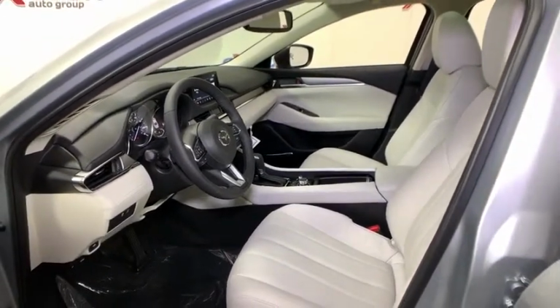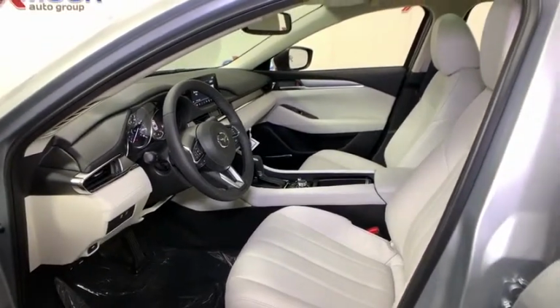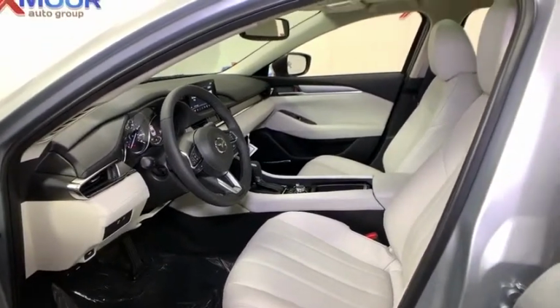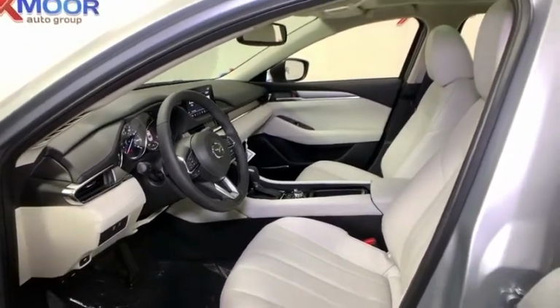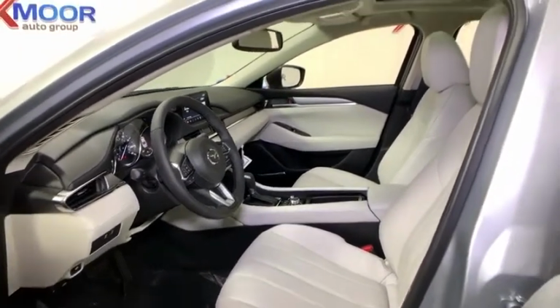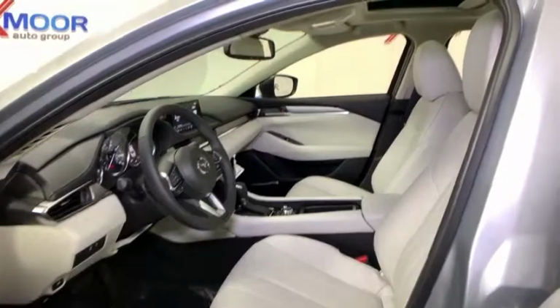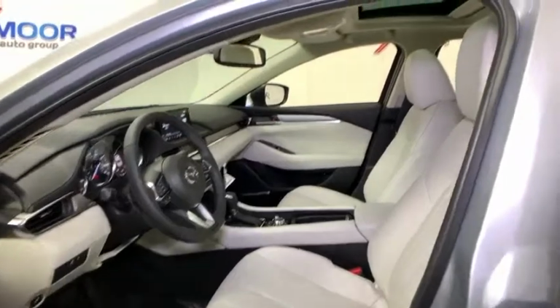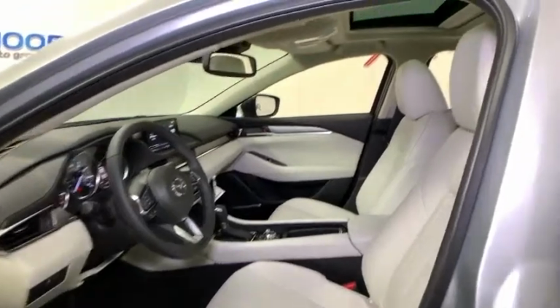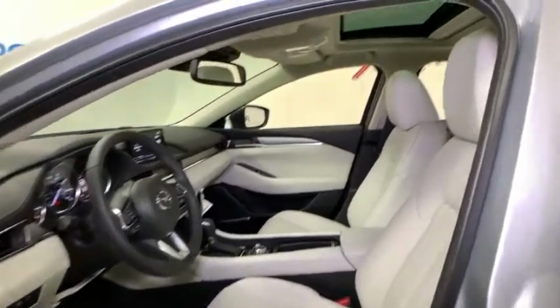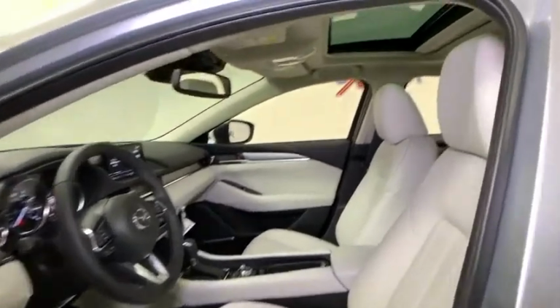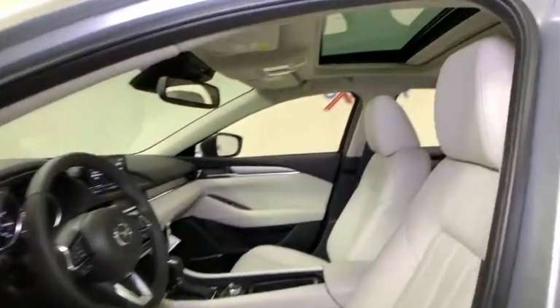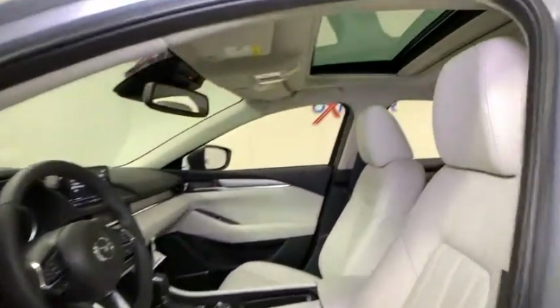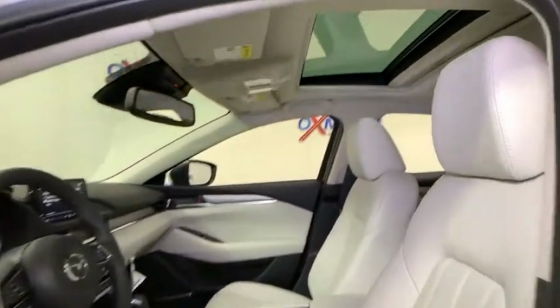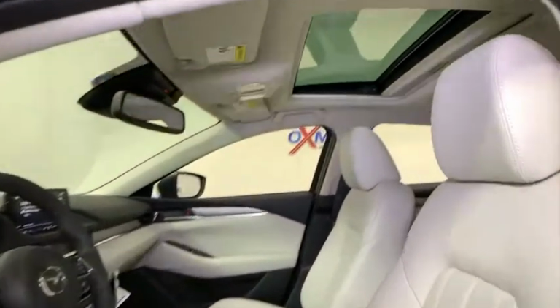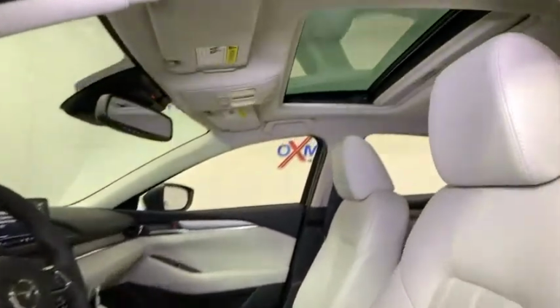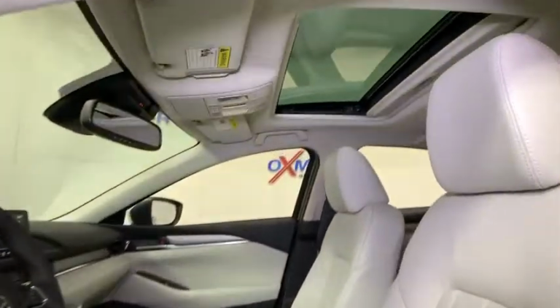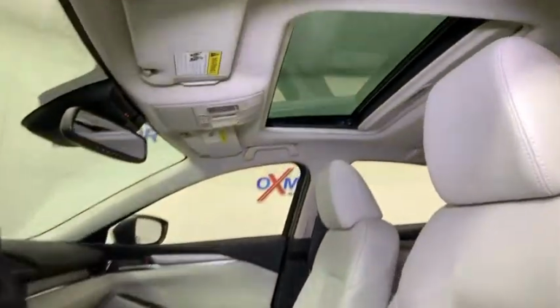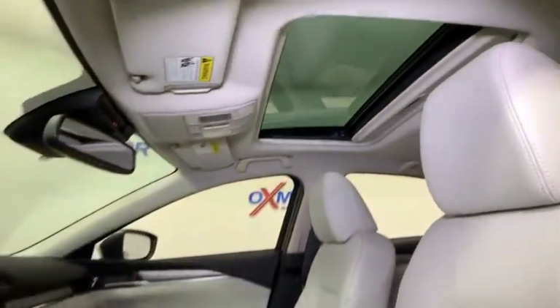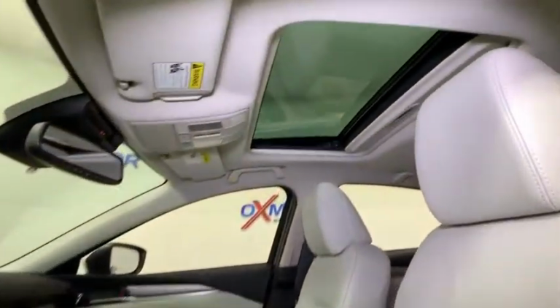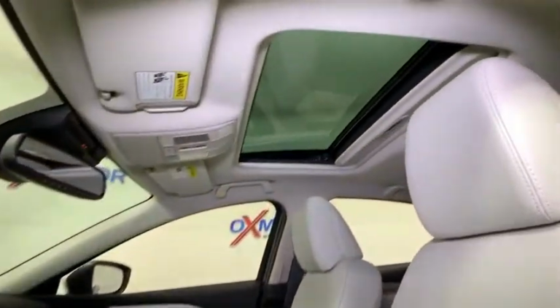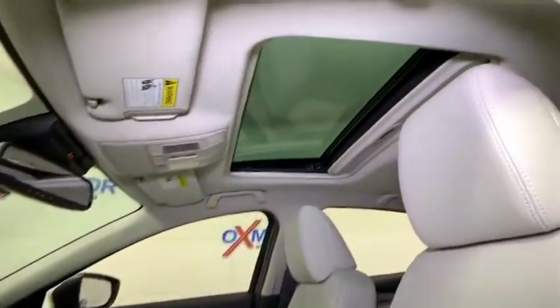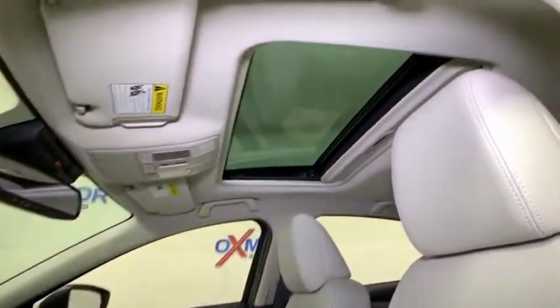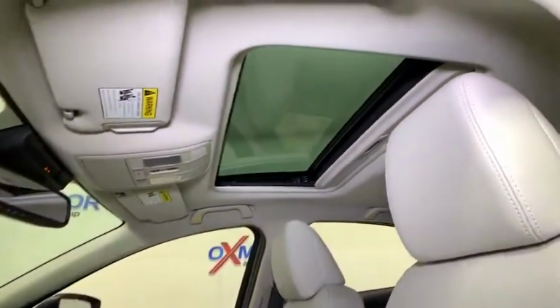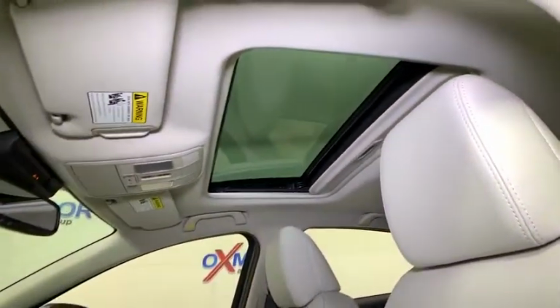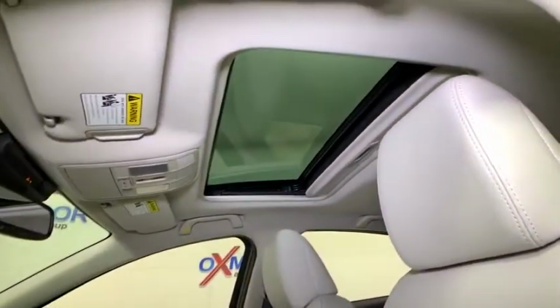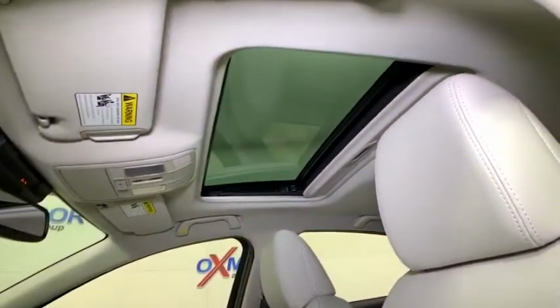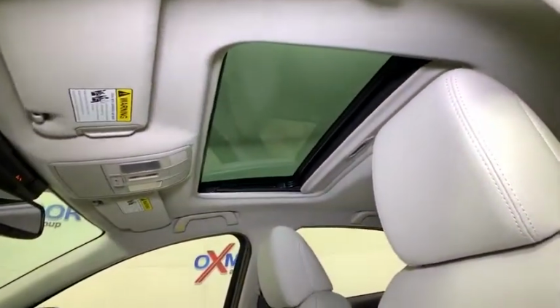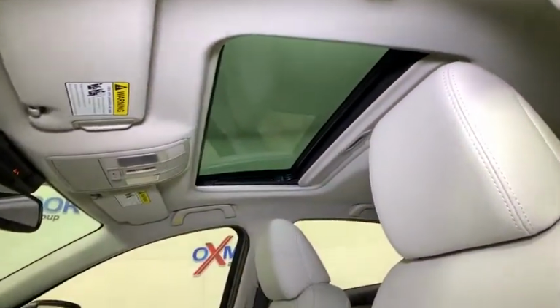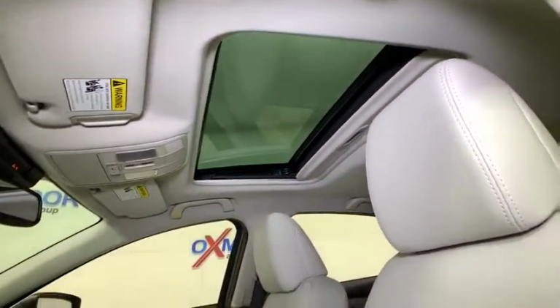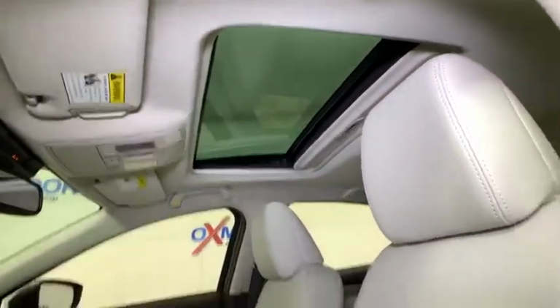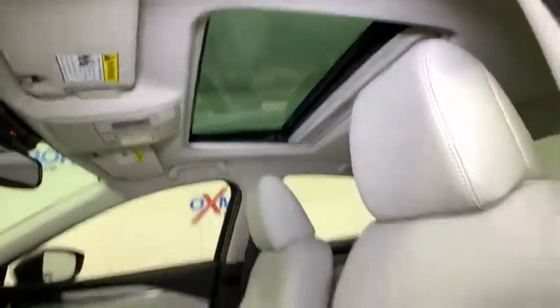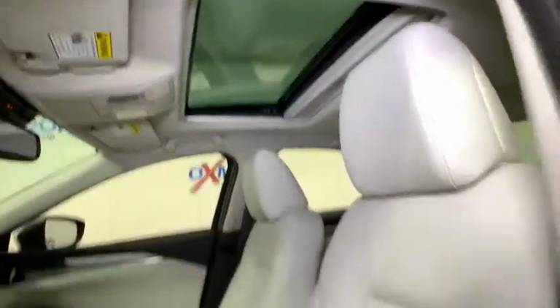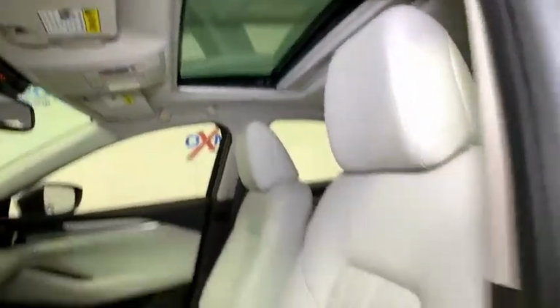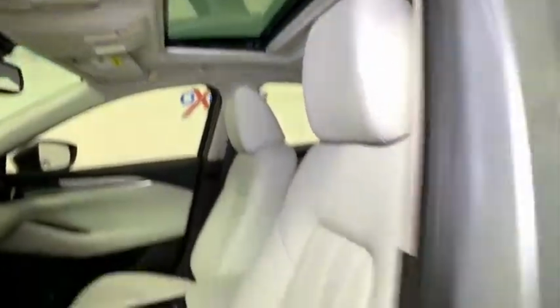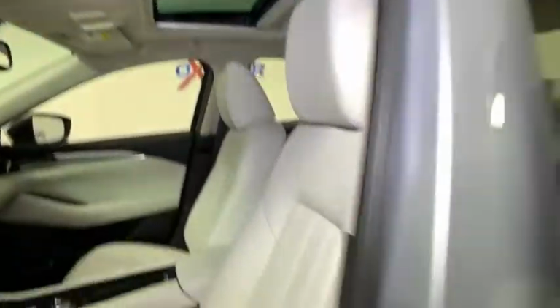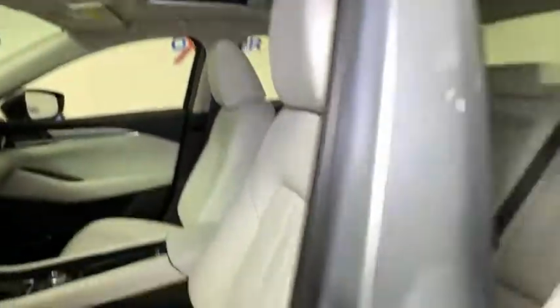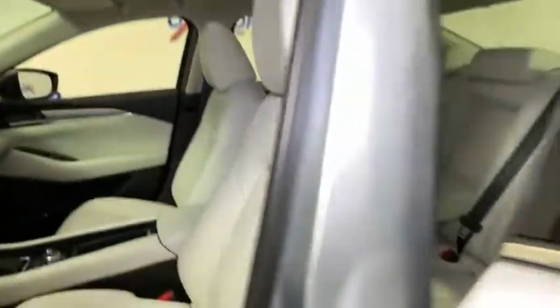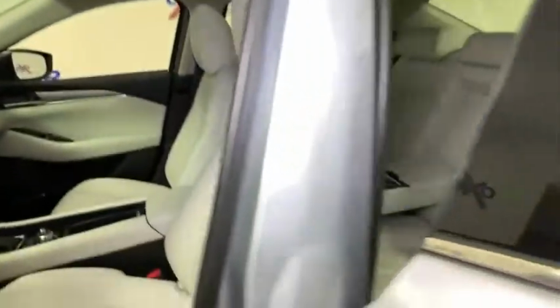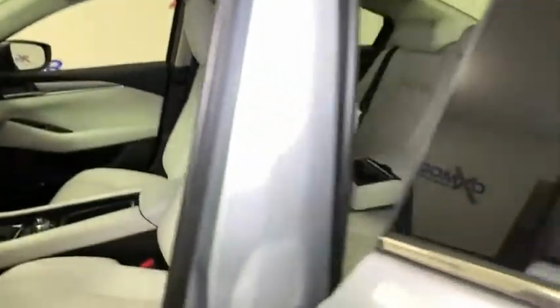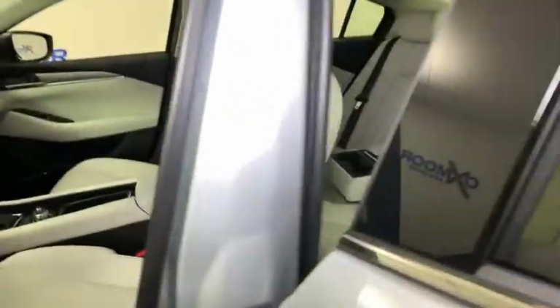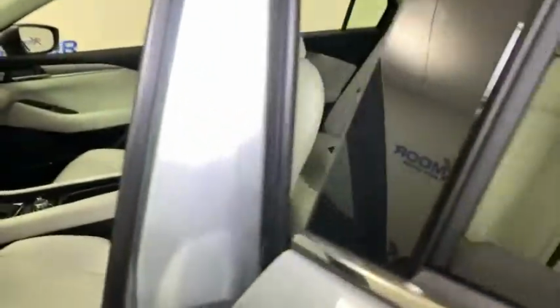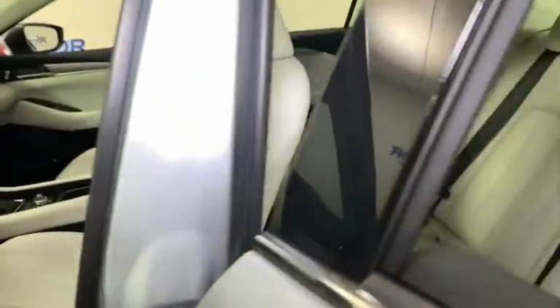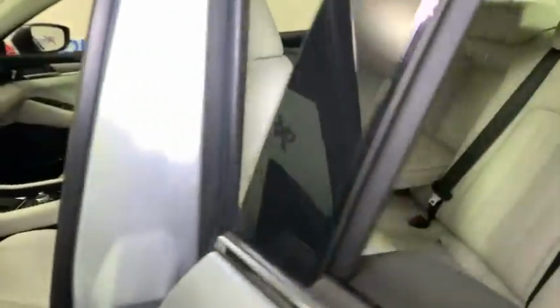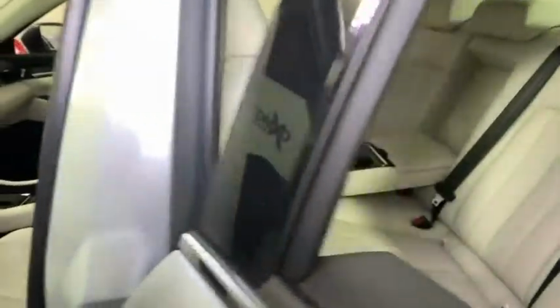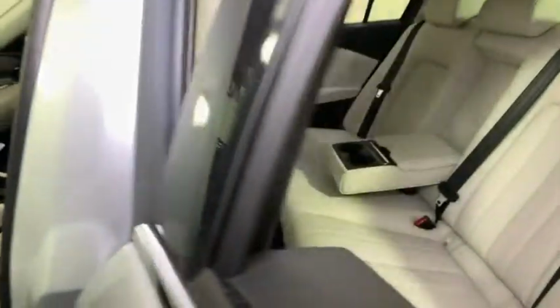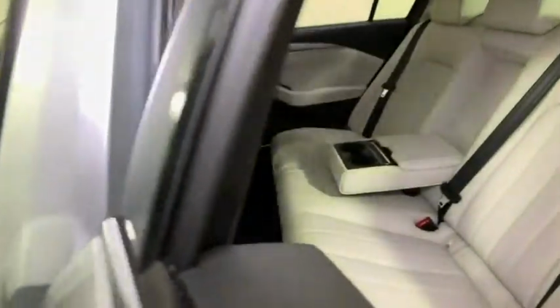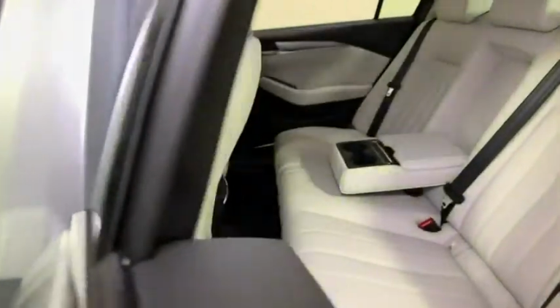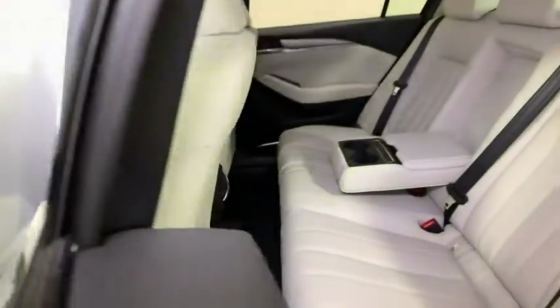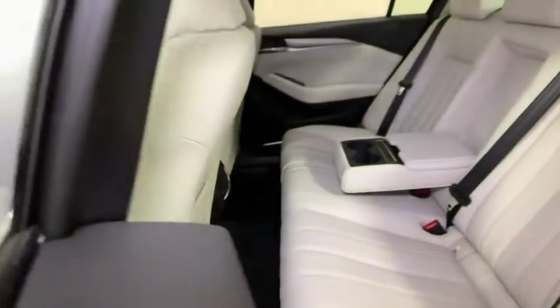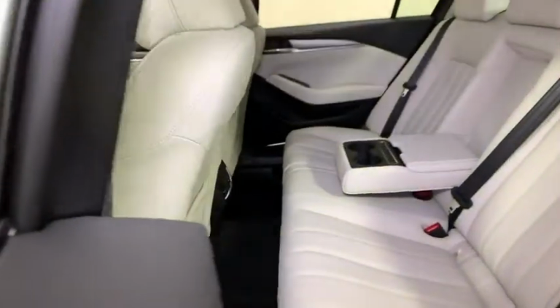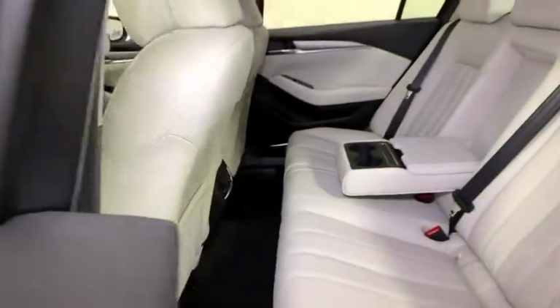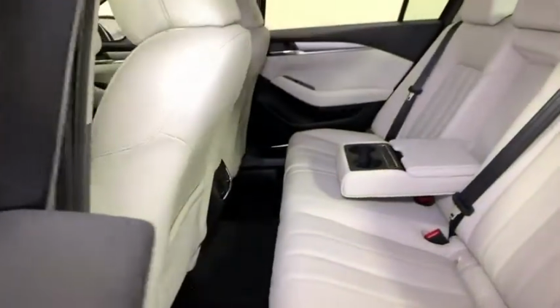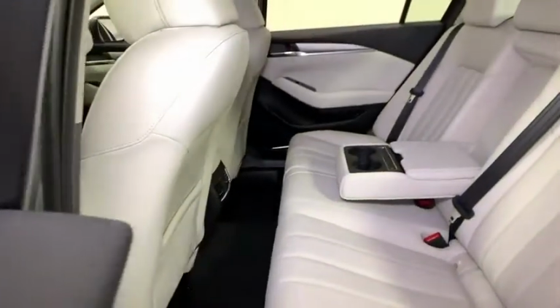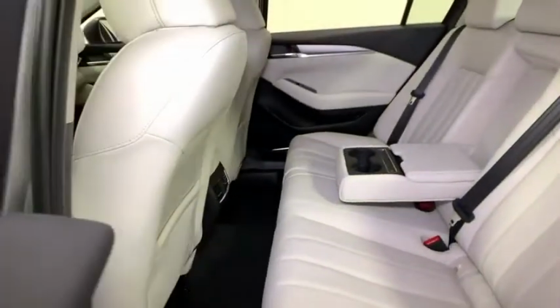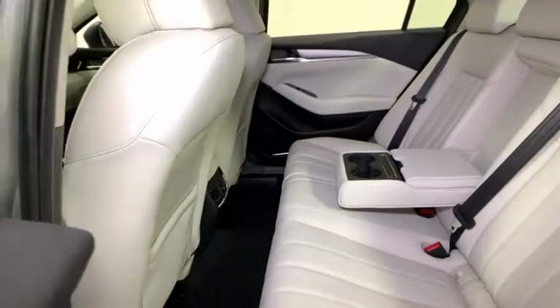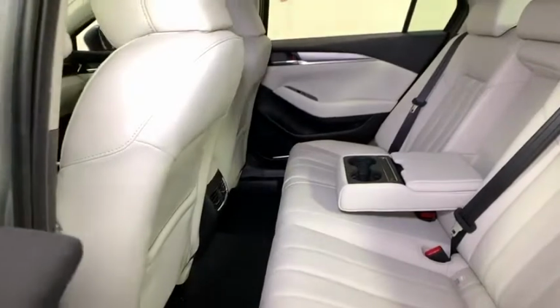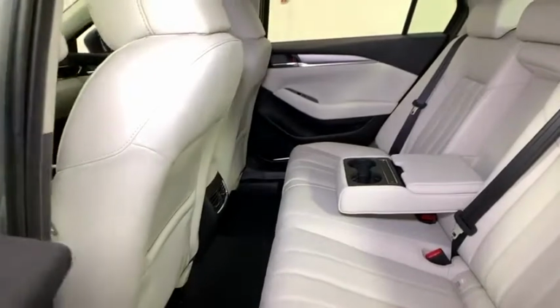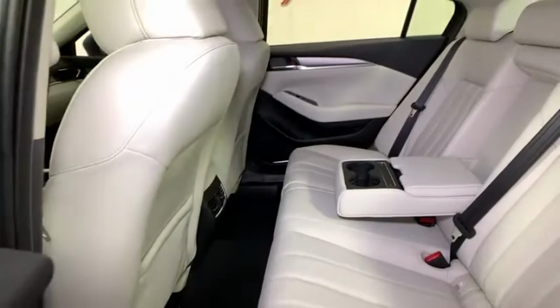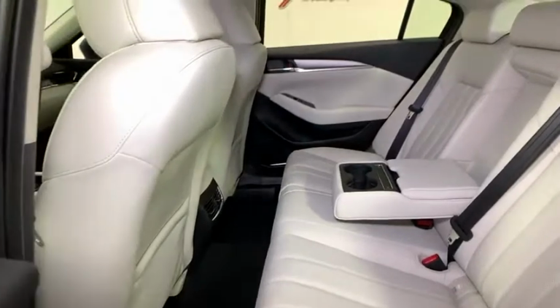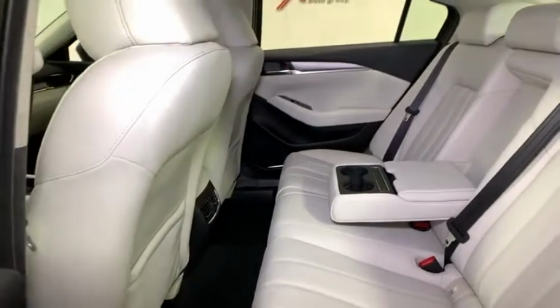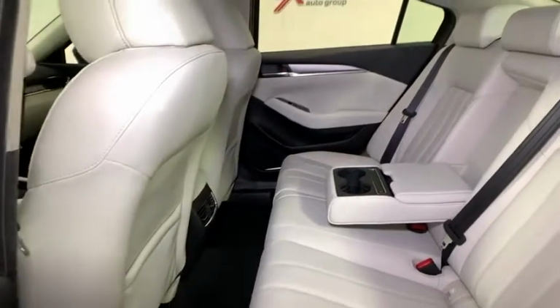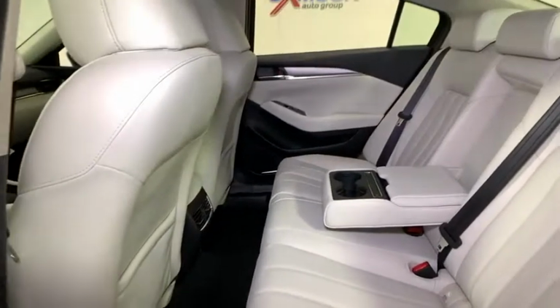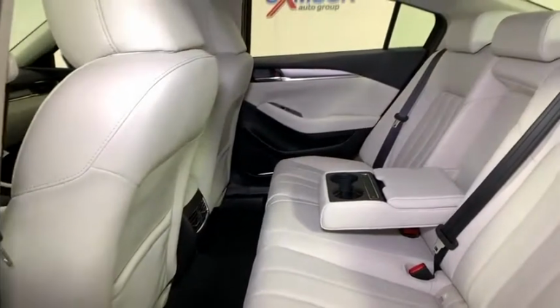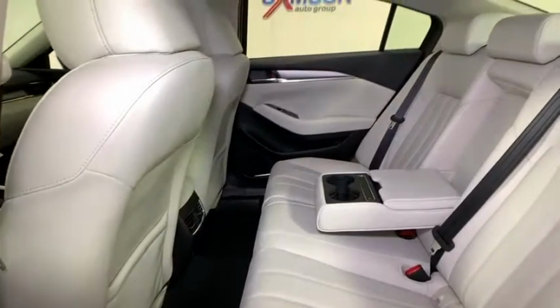Trip computer, brake assist, tachometer, leather seats, panic alarm, power moonroof, remote keyless entry.